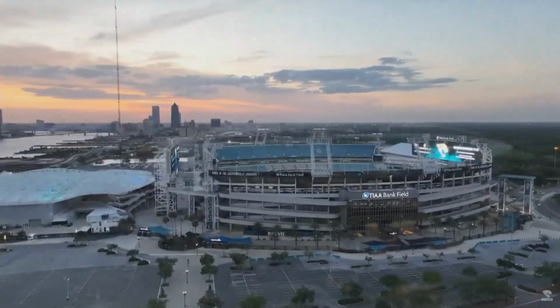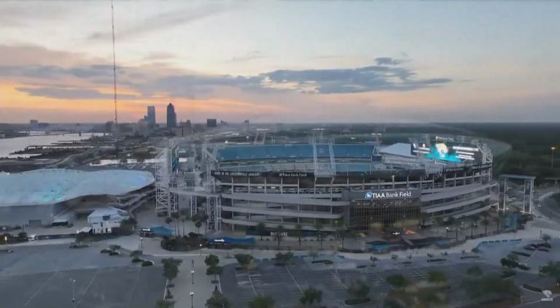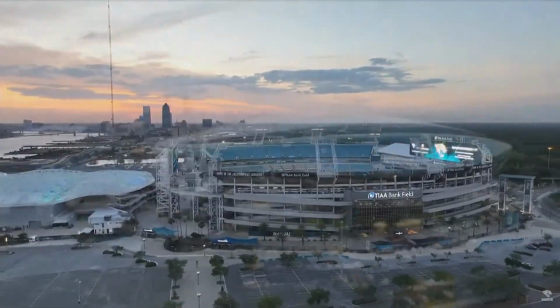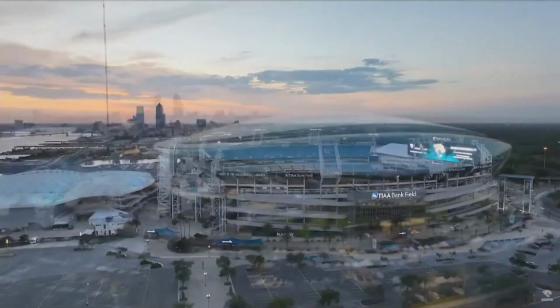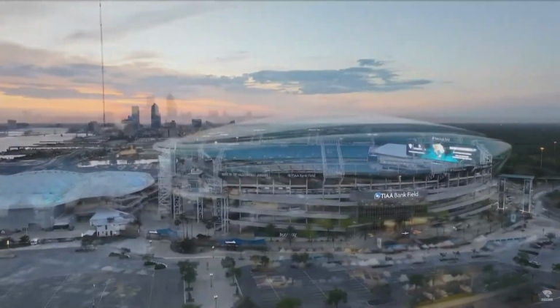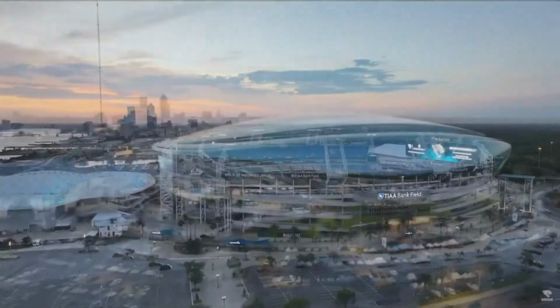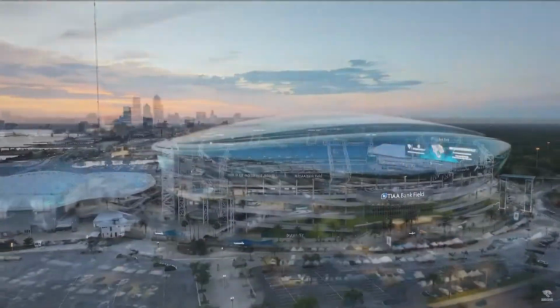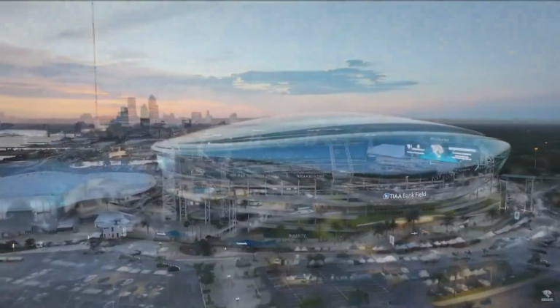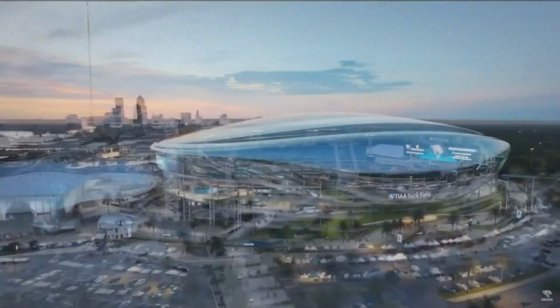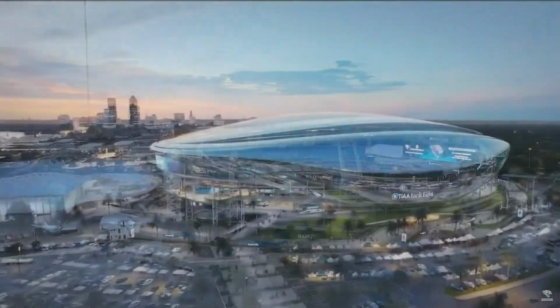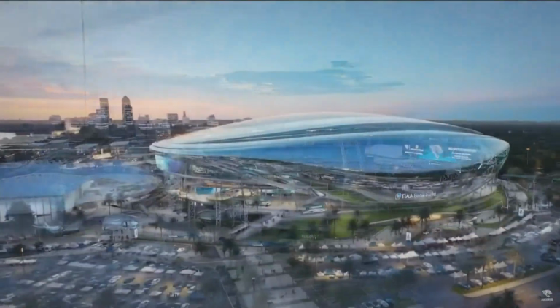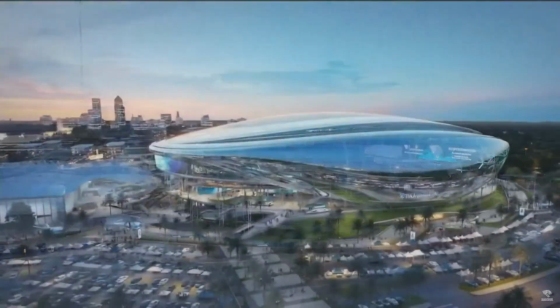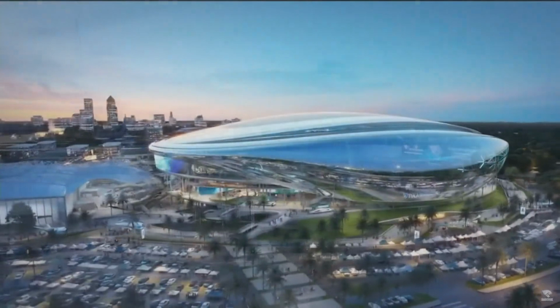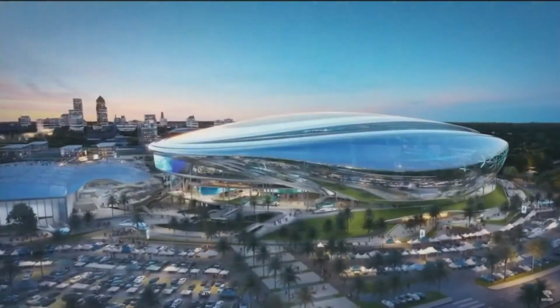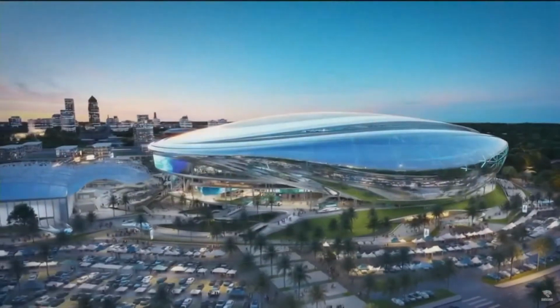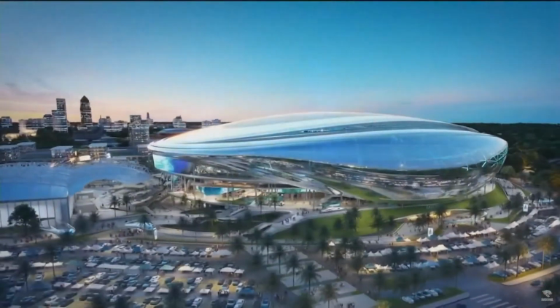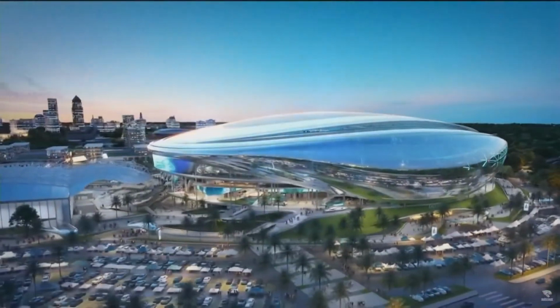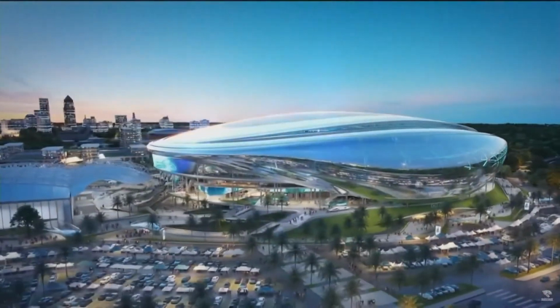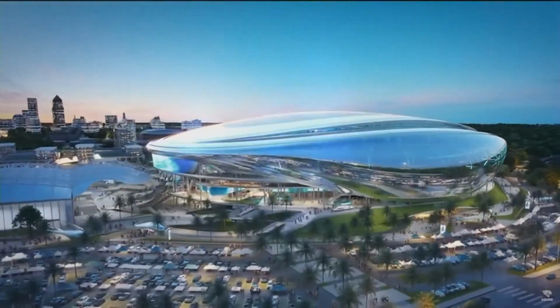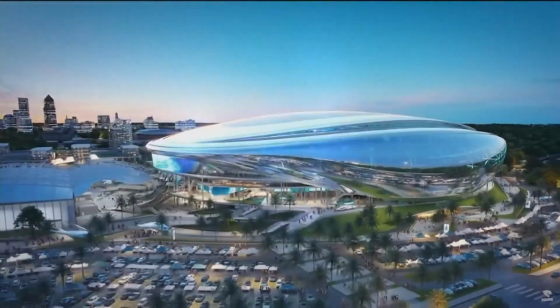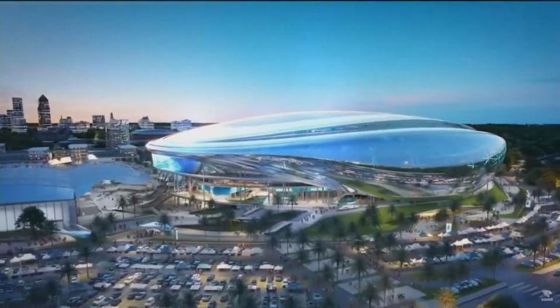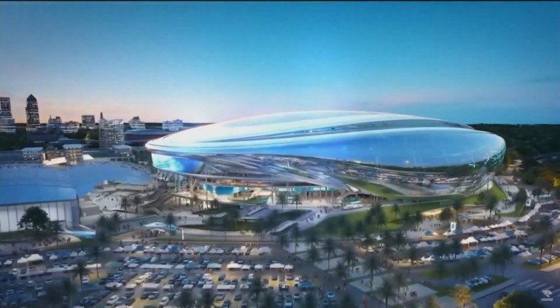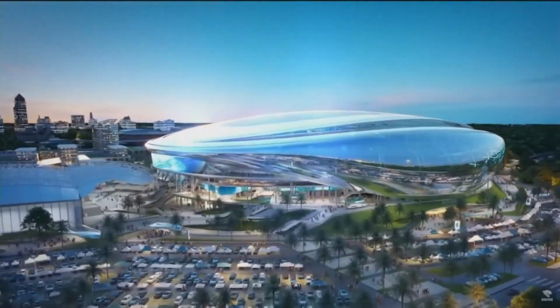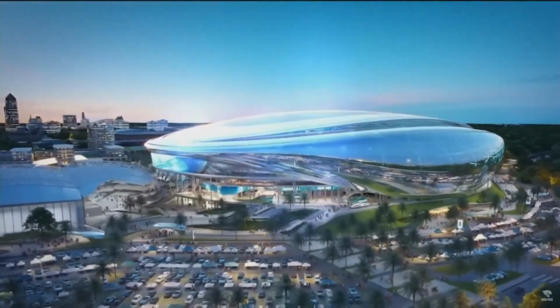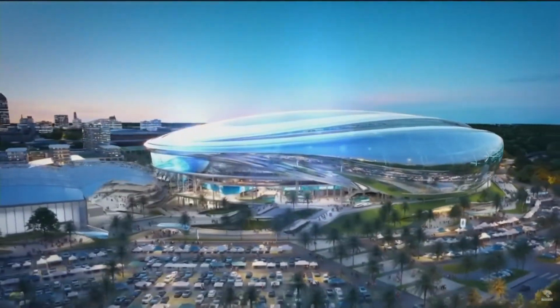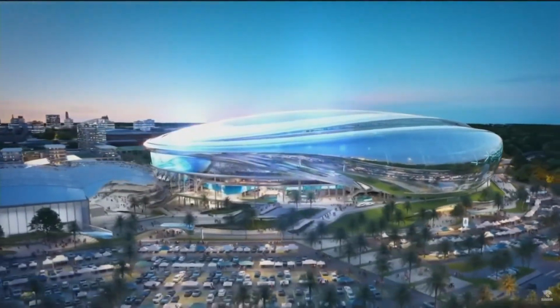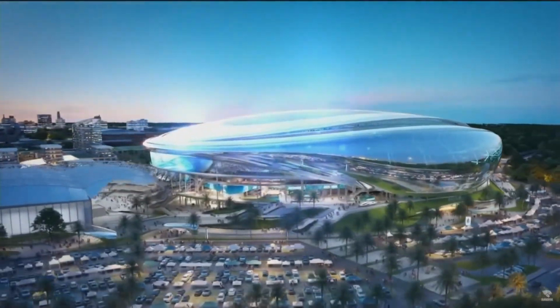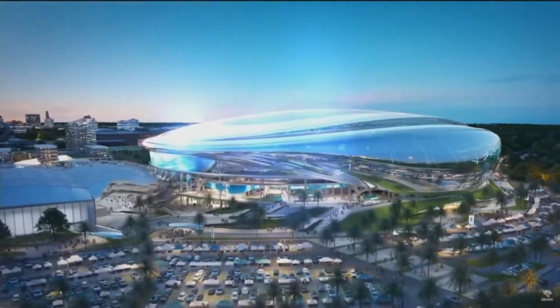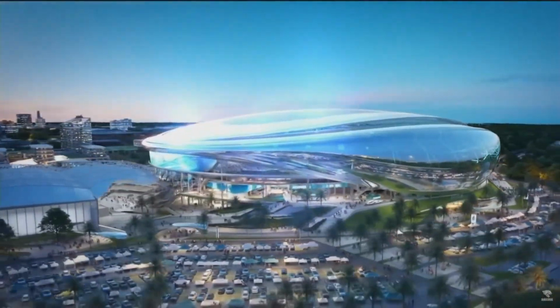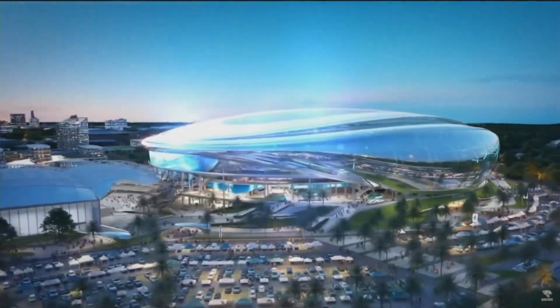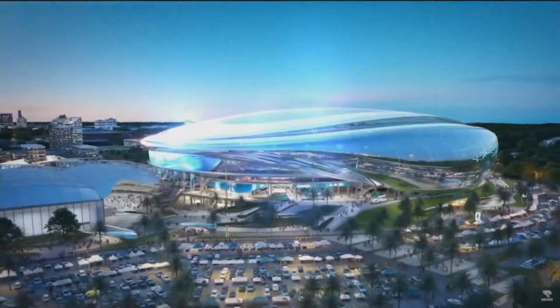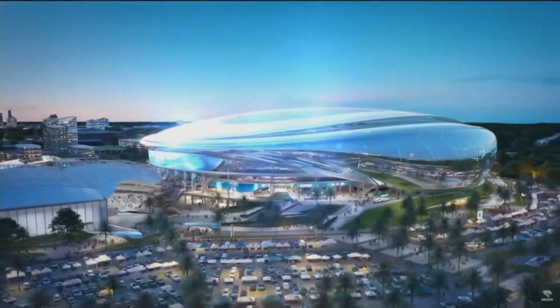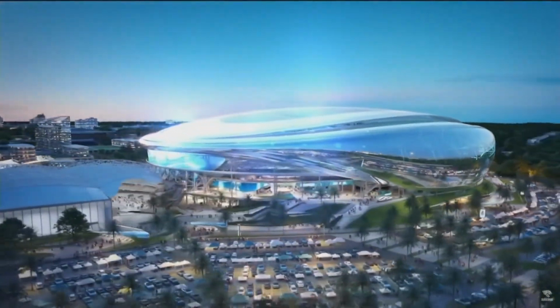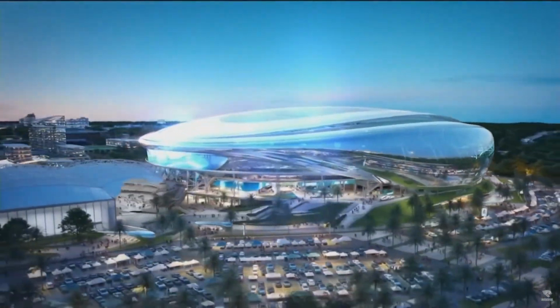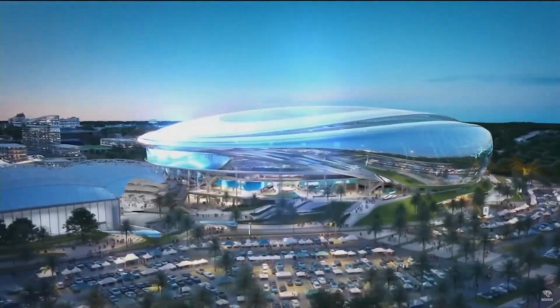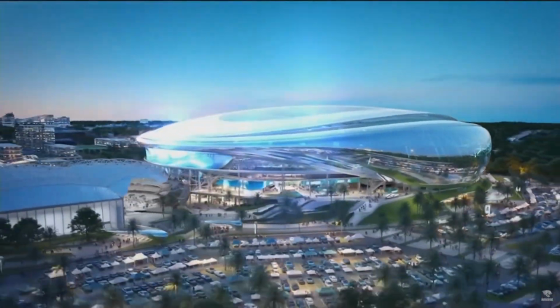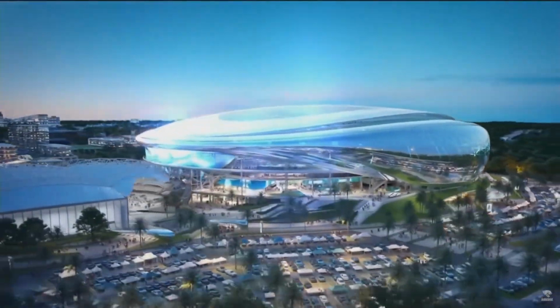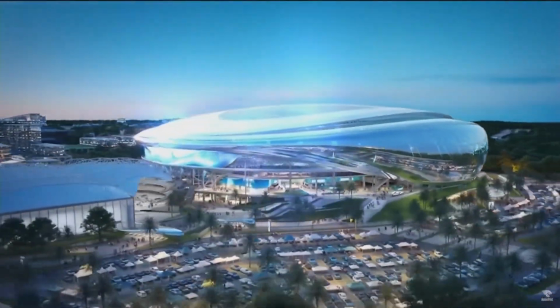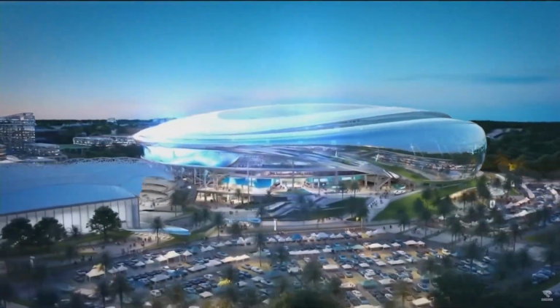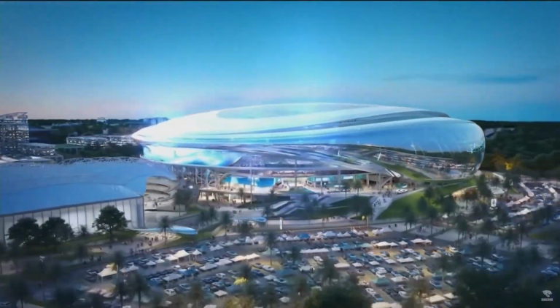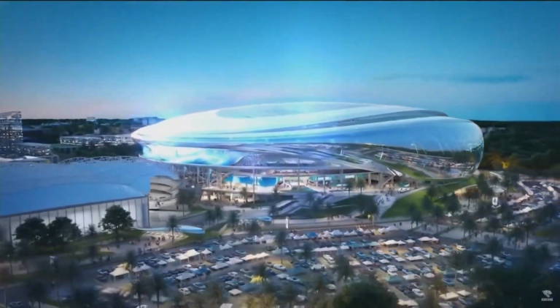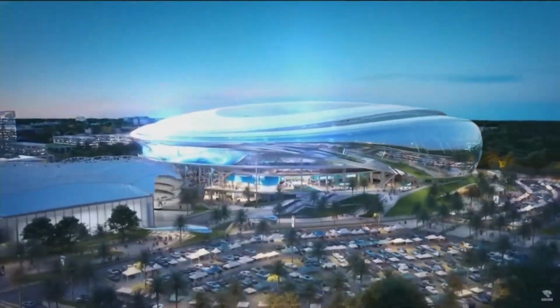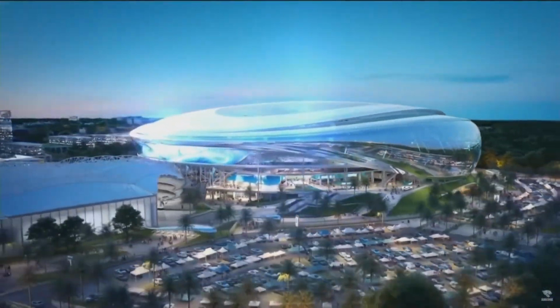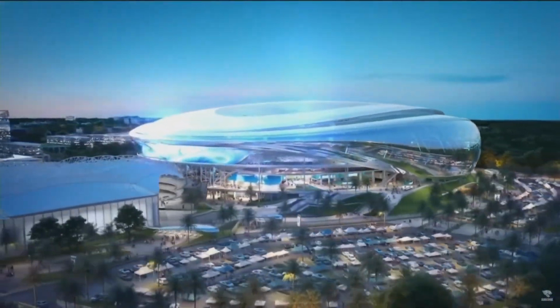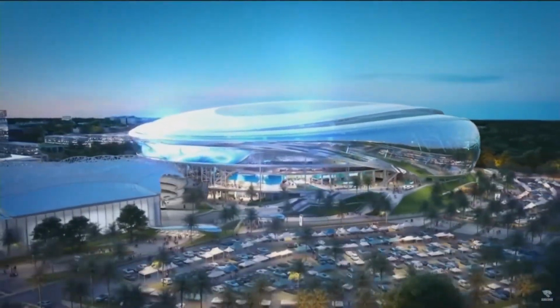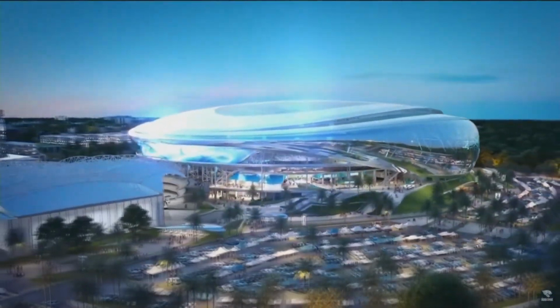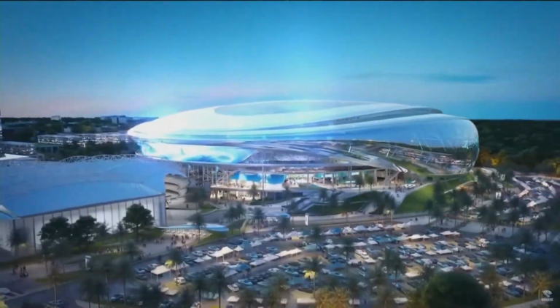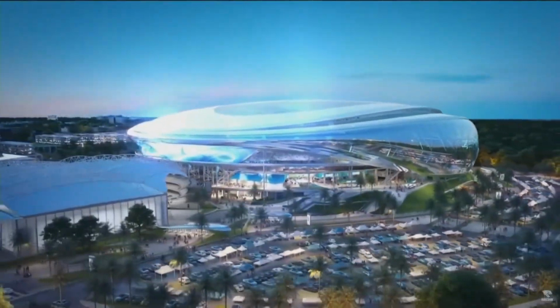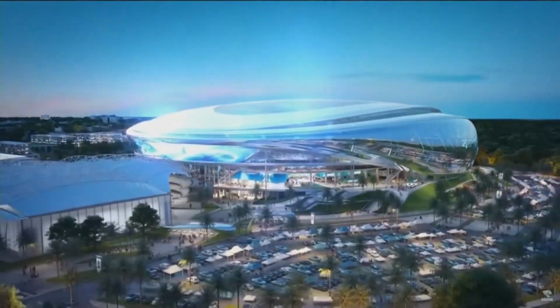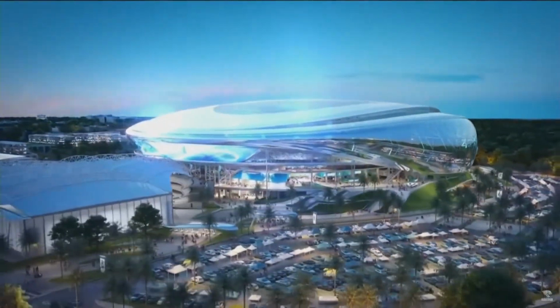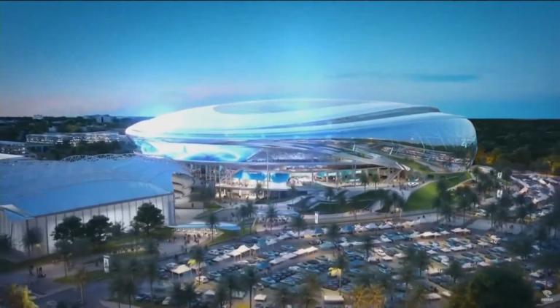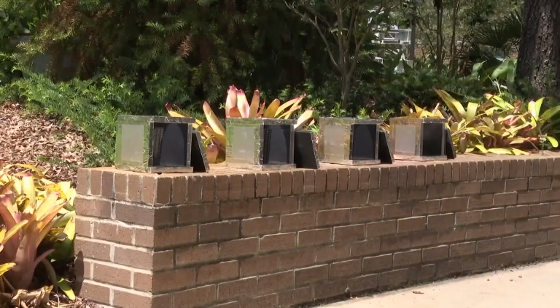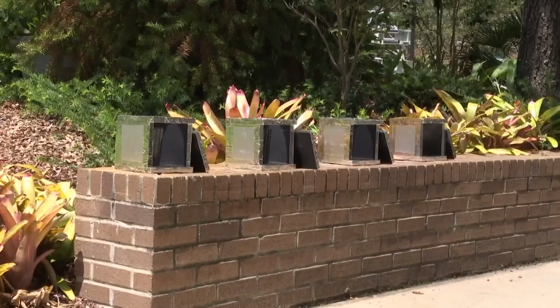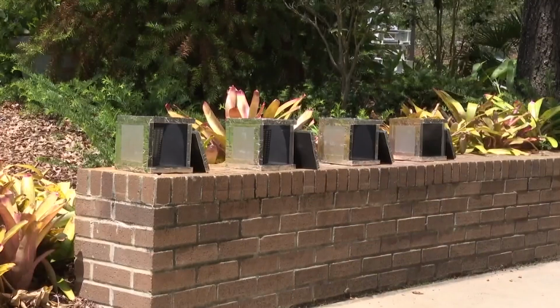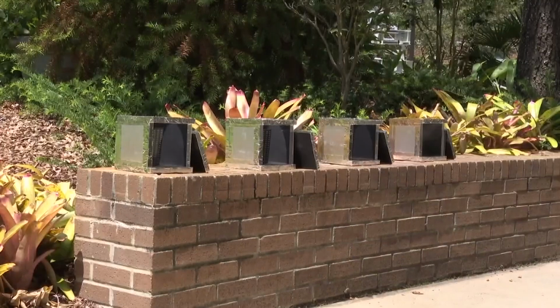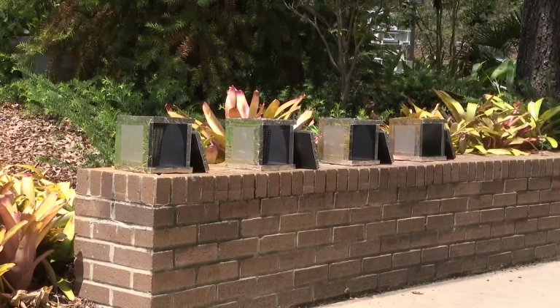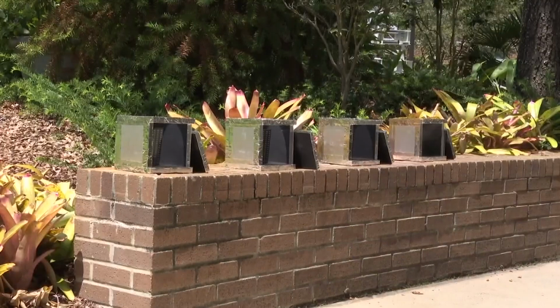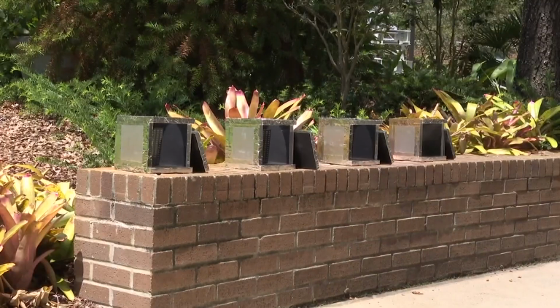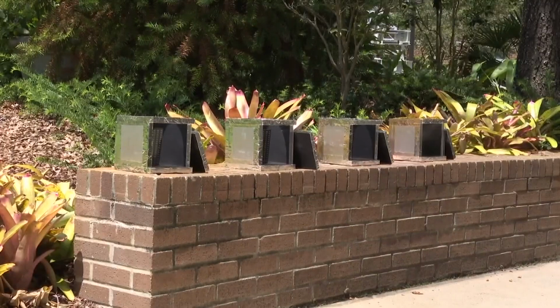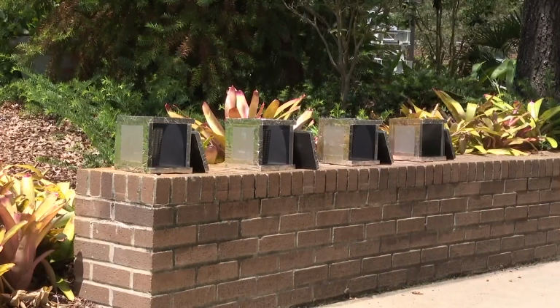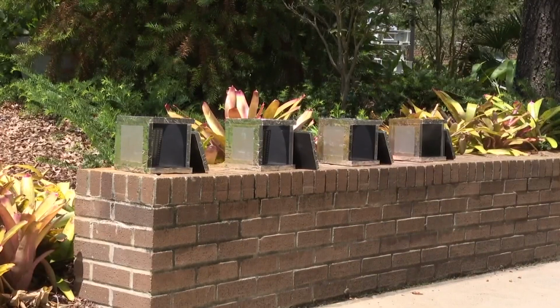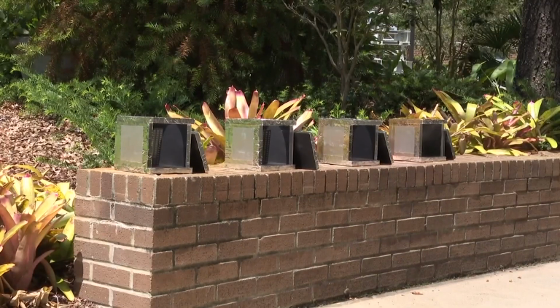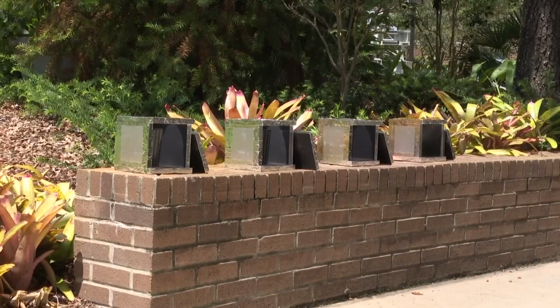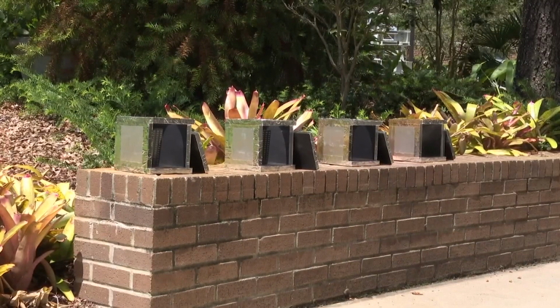Assuming an agreement on the stadium of the future is actually reached between the city and the Jaguars — but that's a story for a different day.